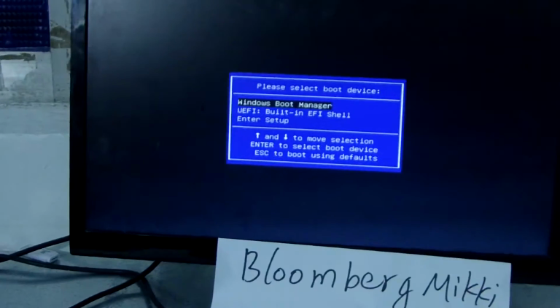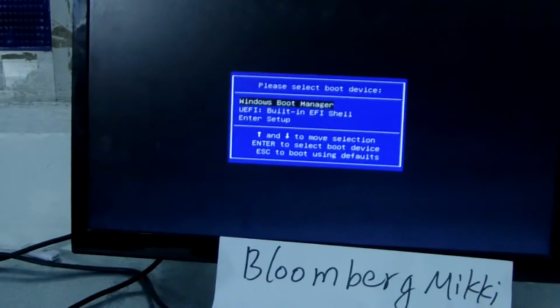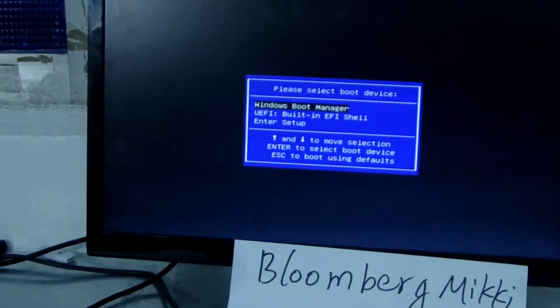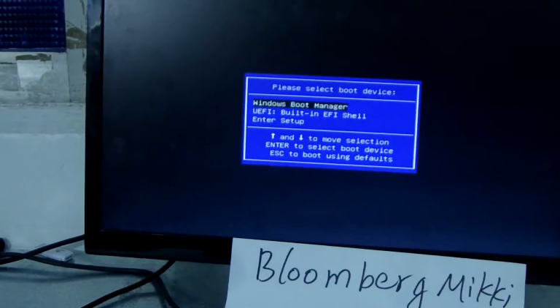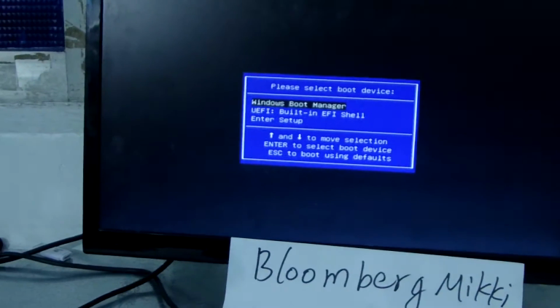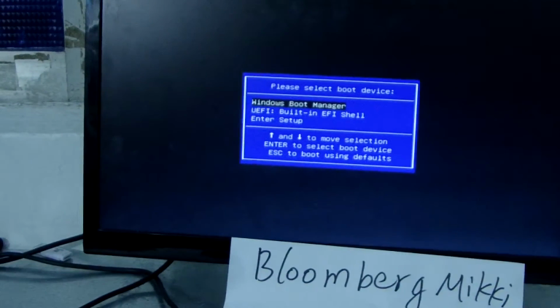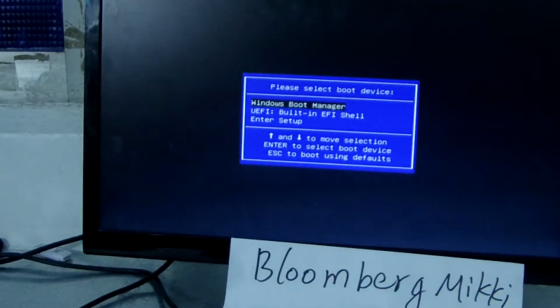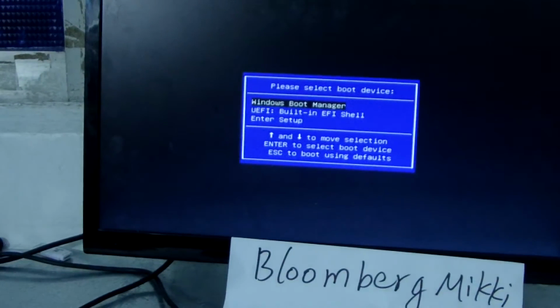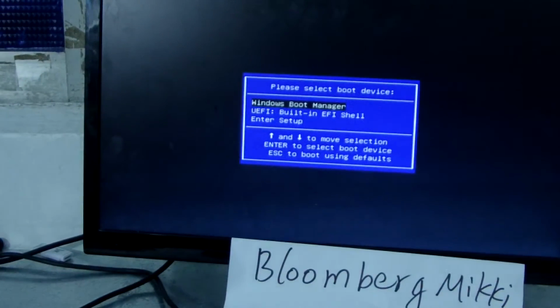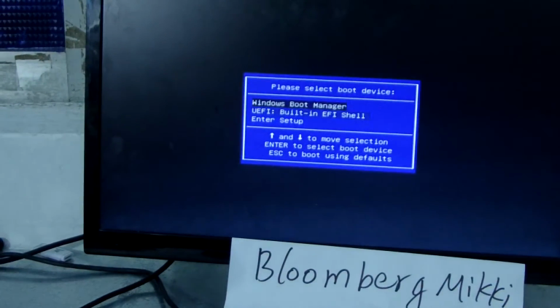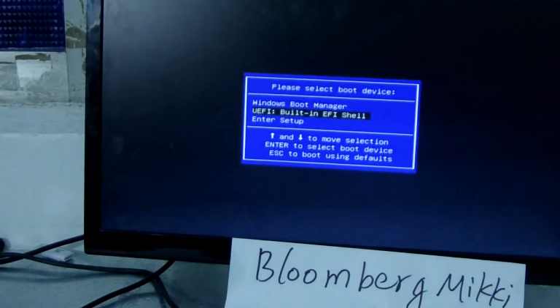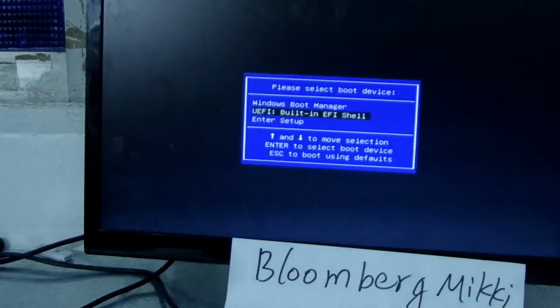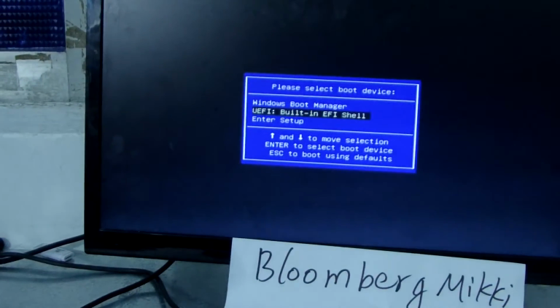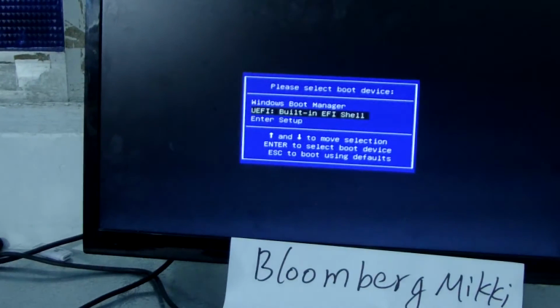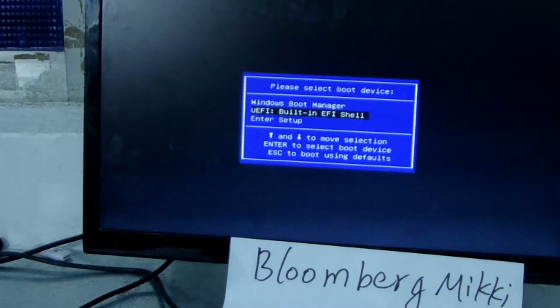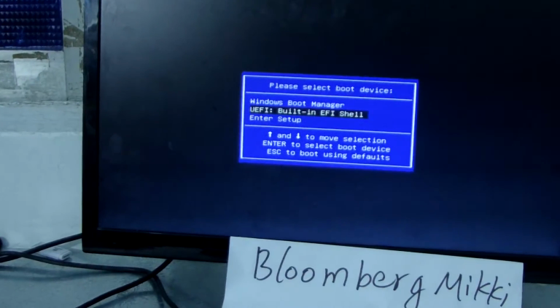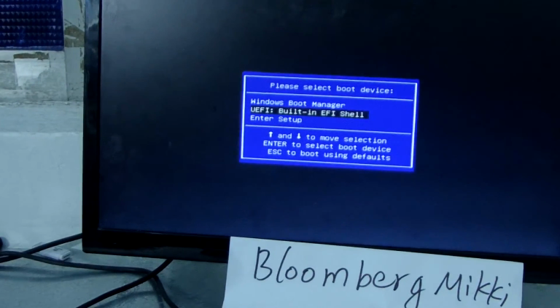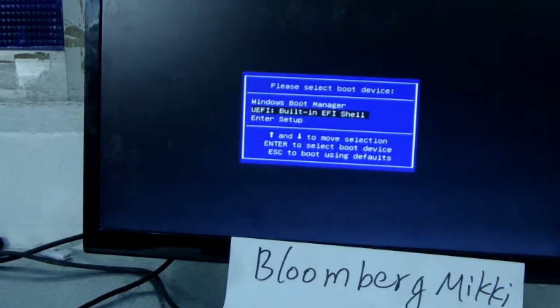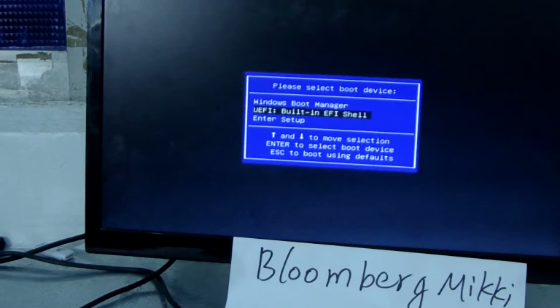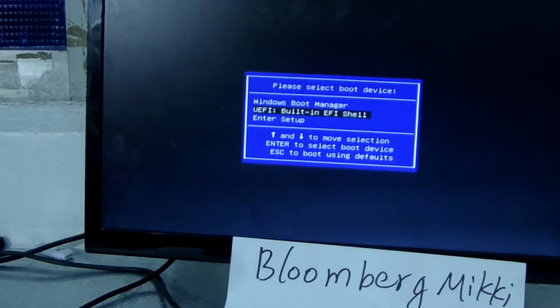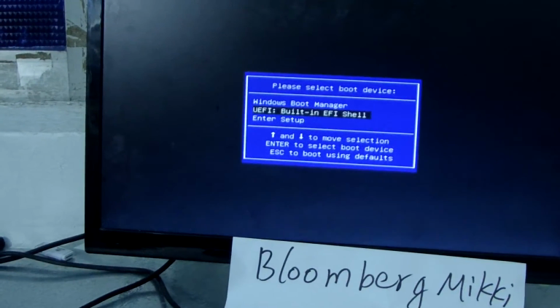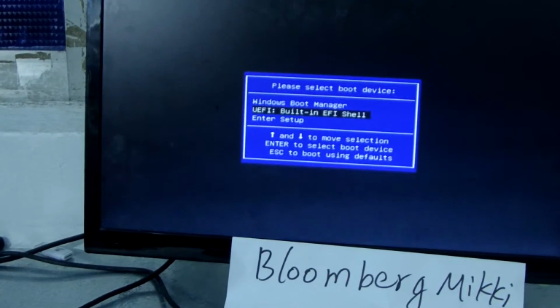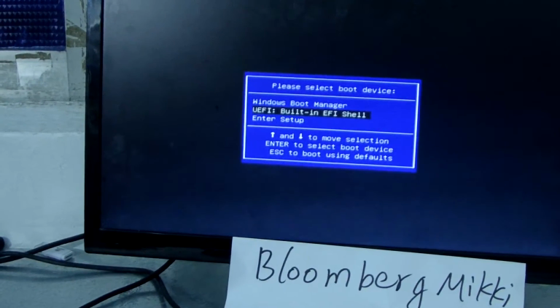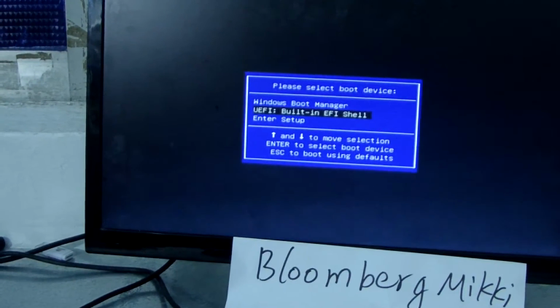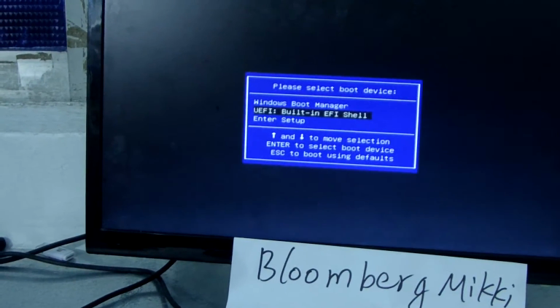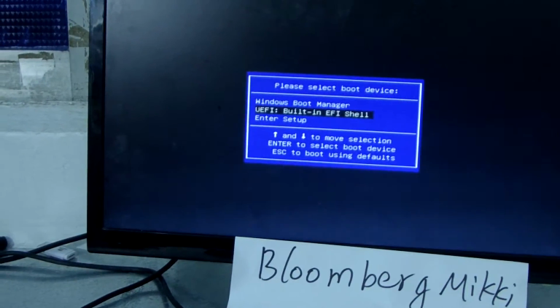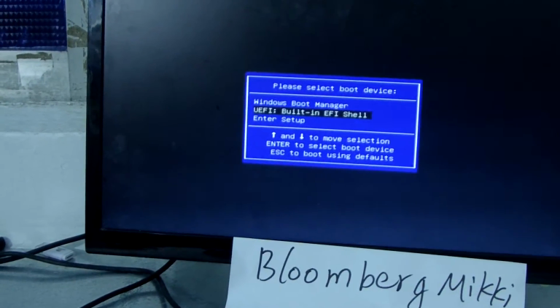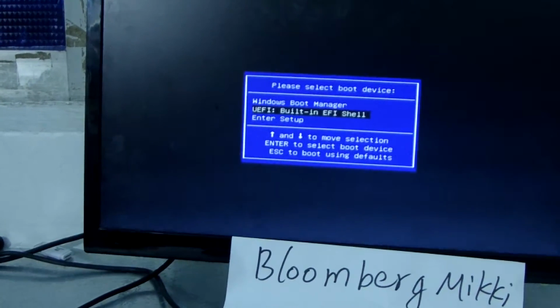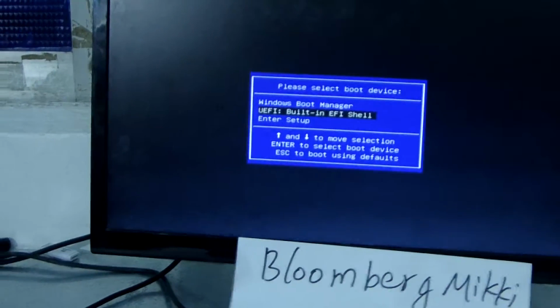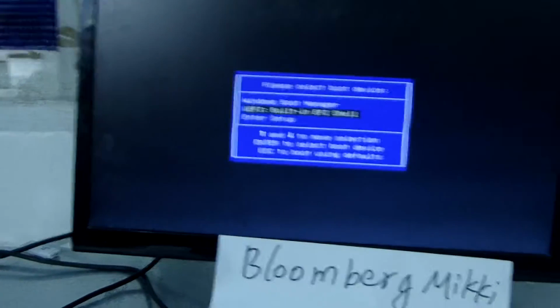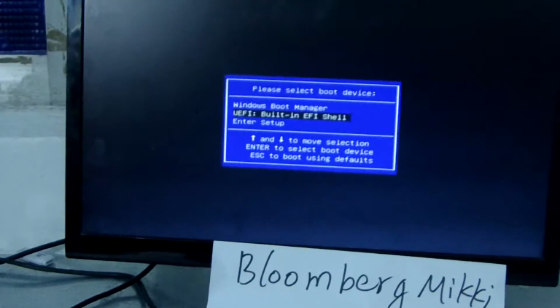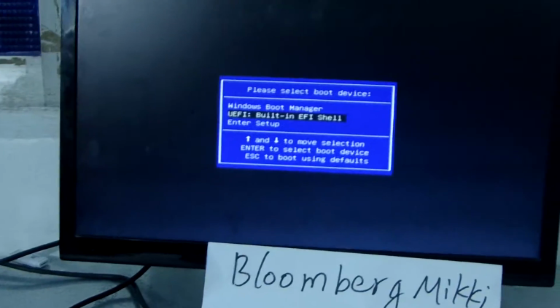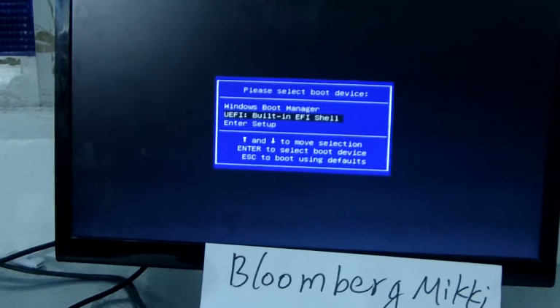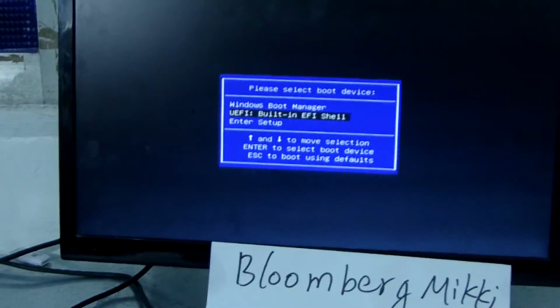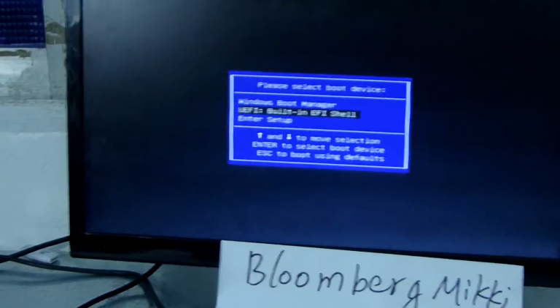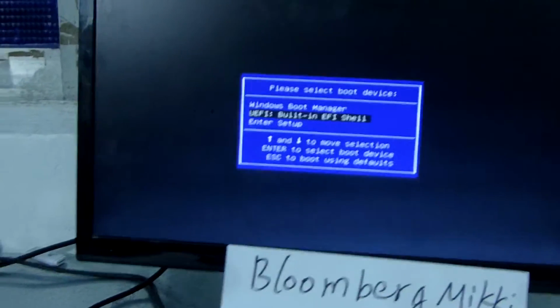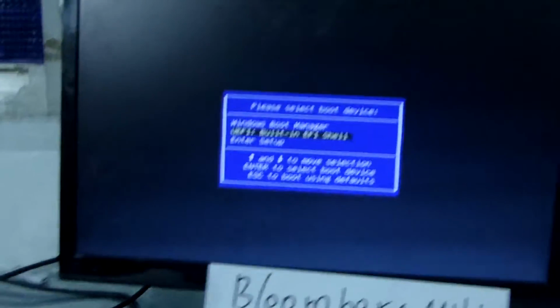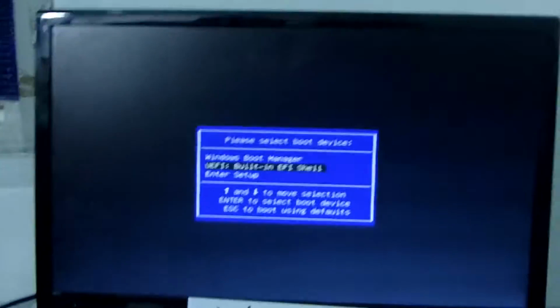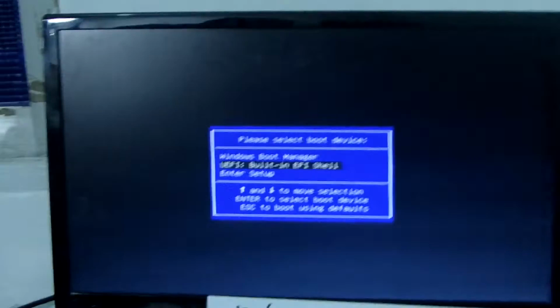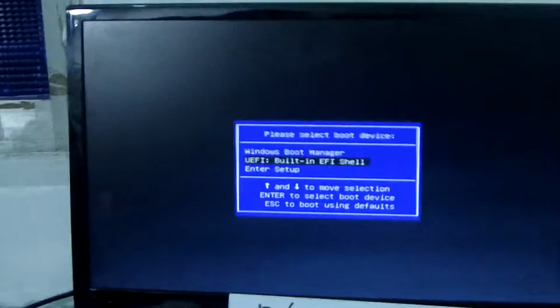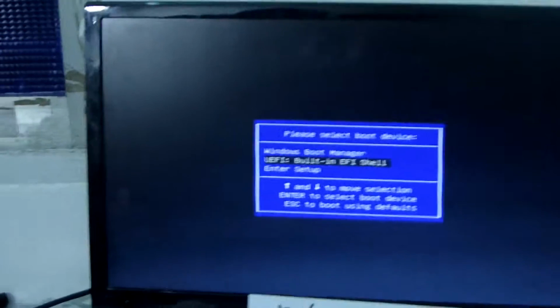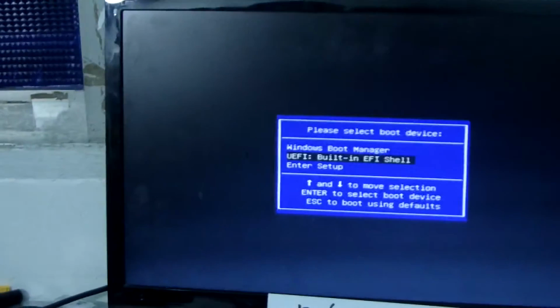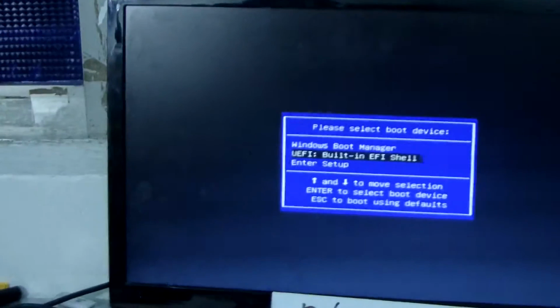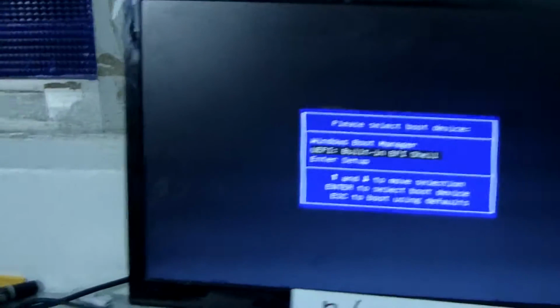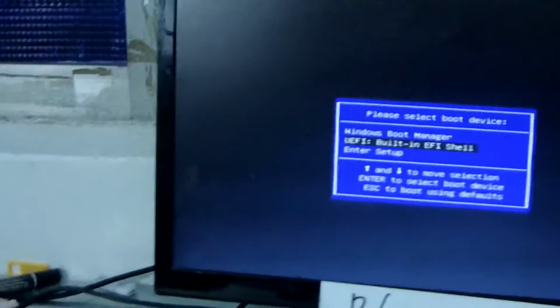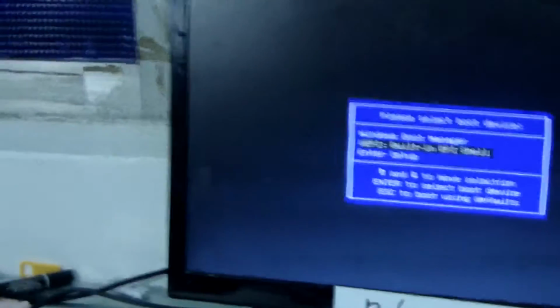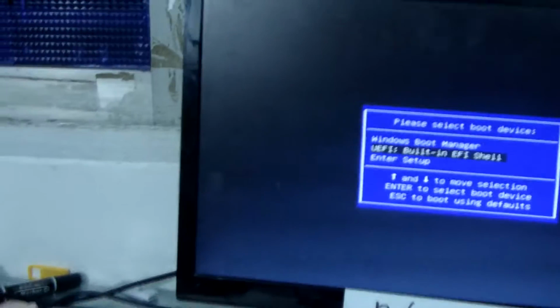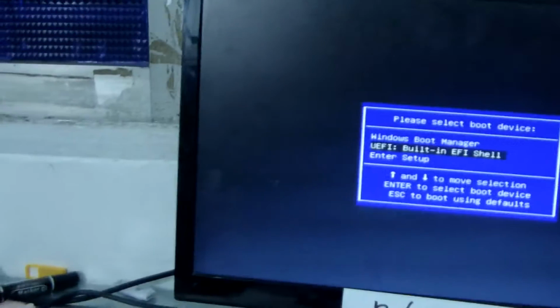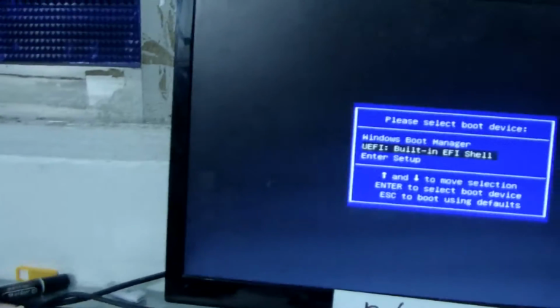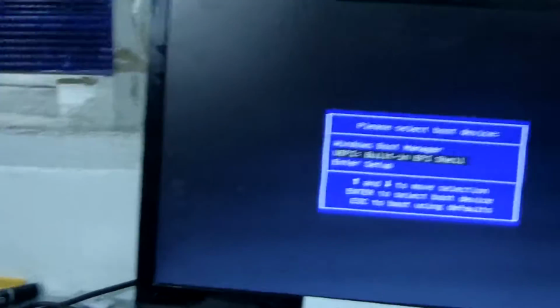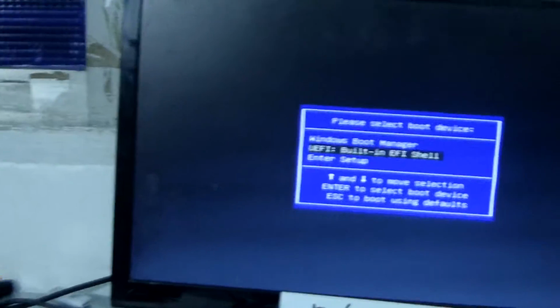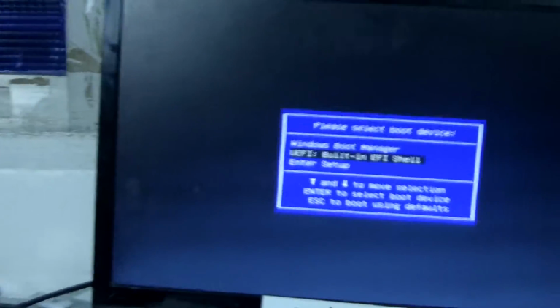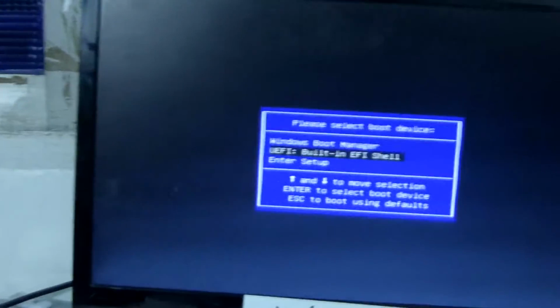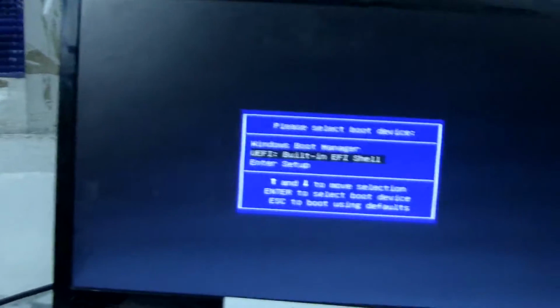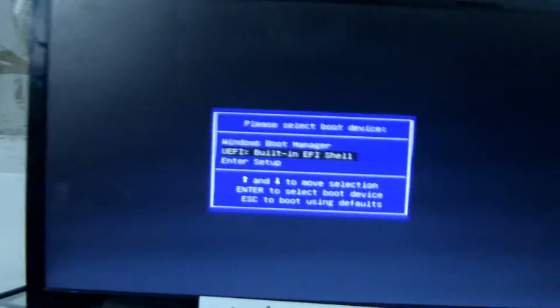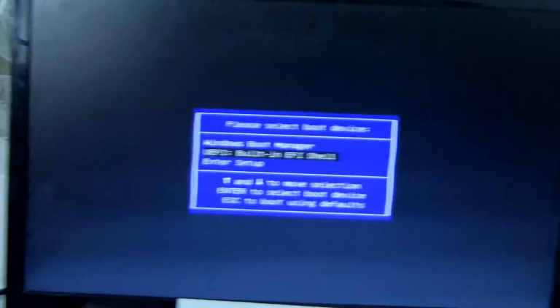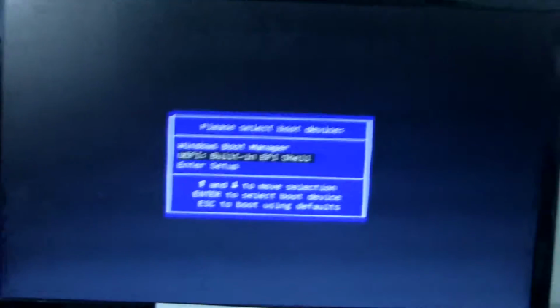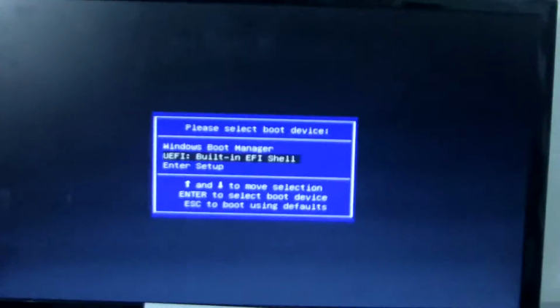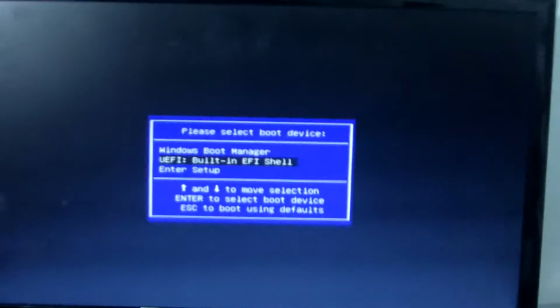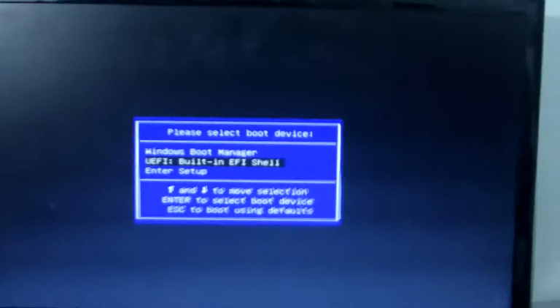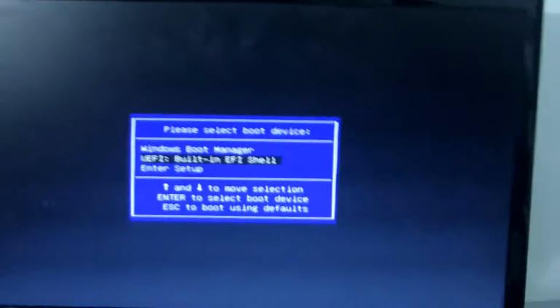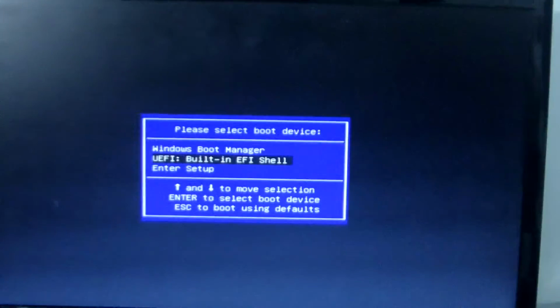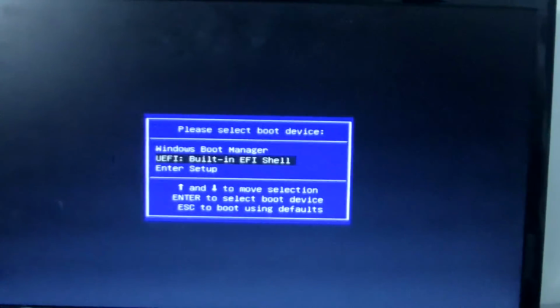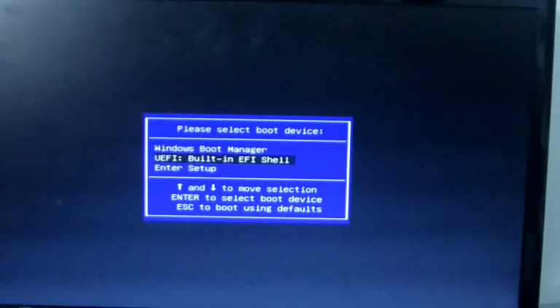We choose the built-in EFI shell option. Do you see it? This one.